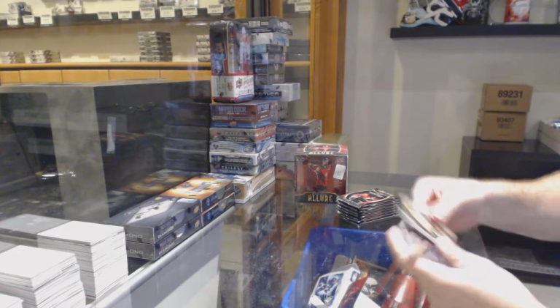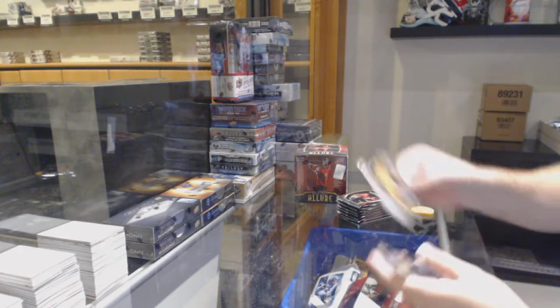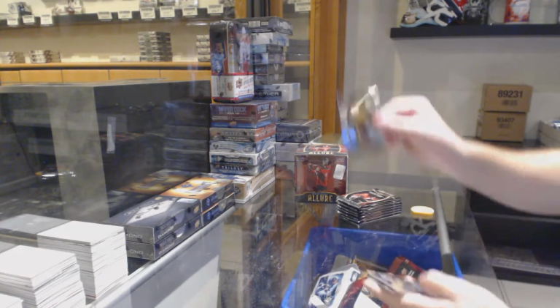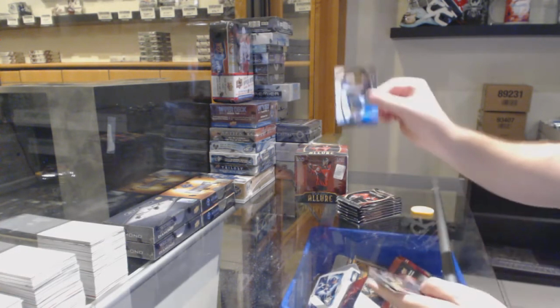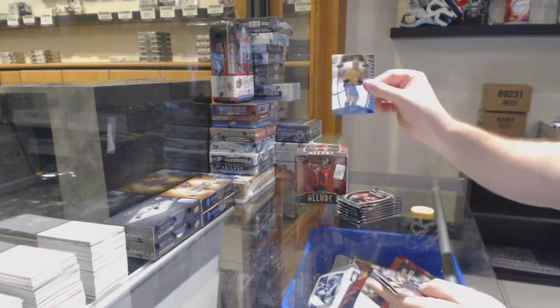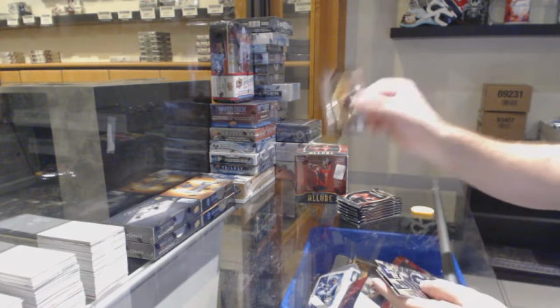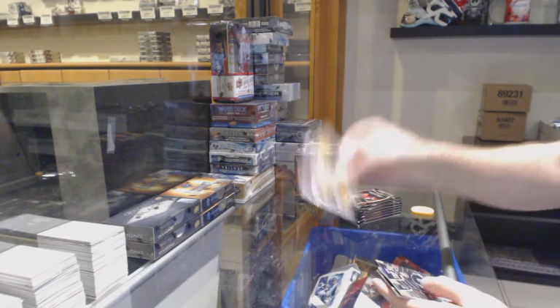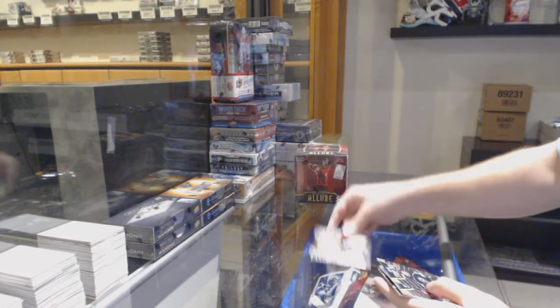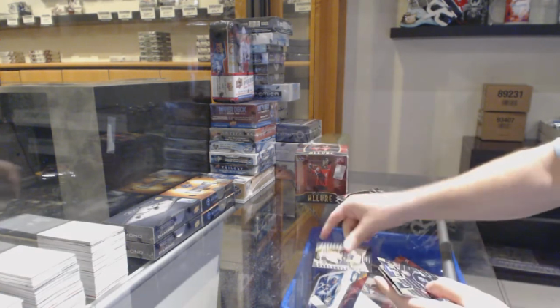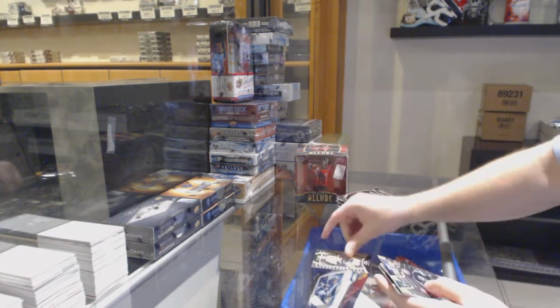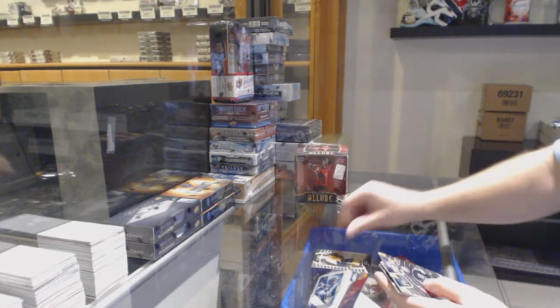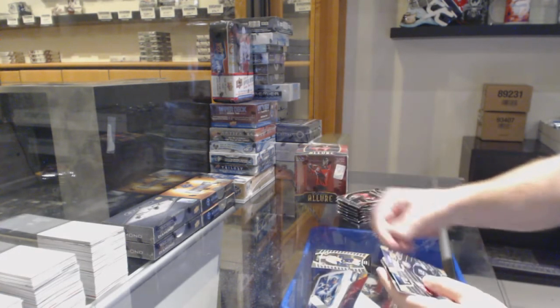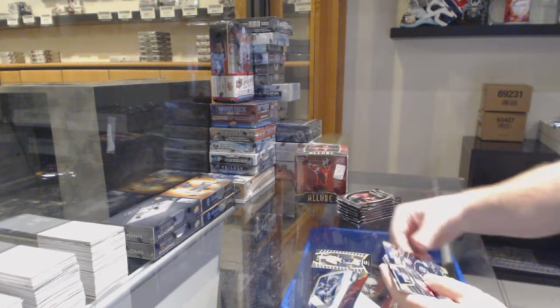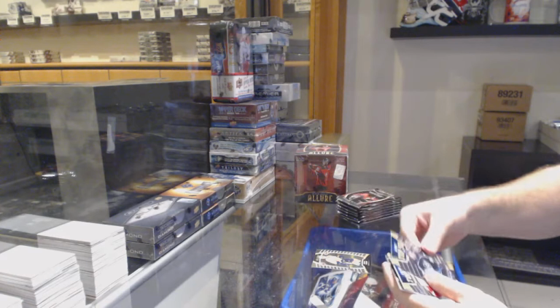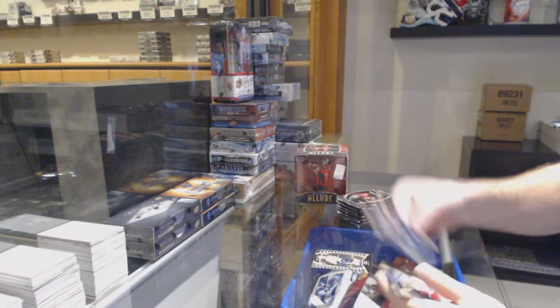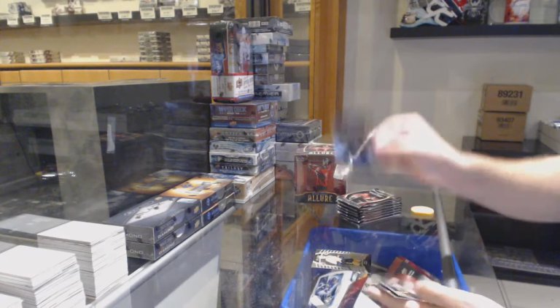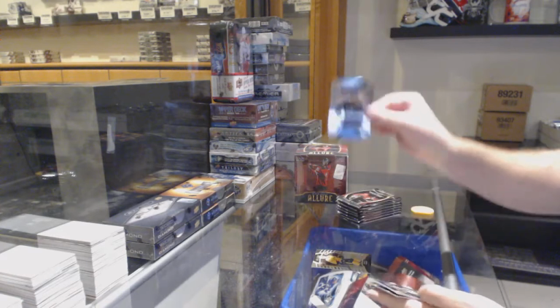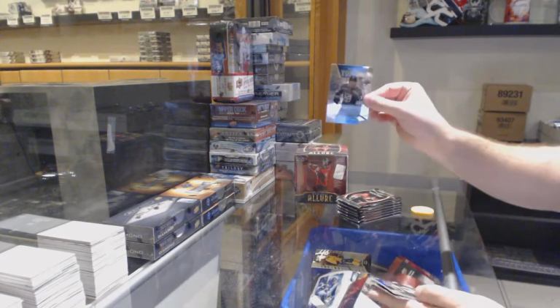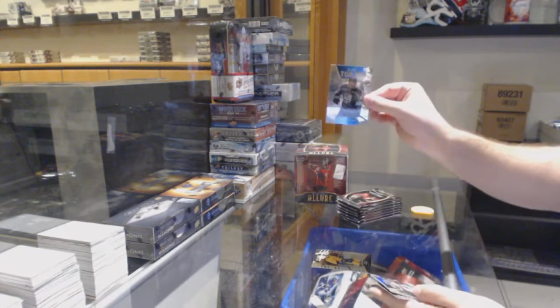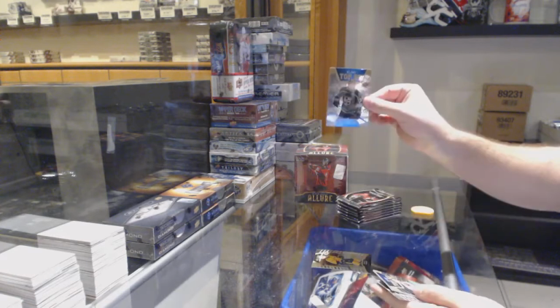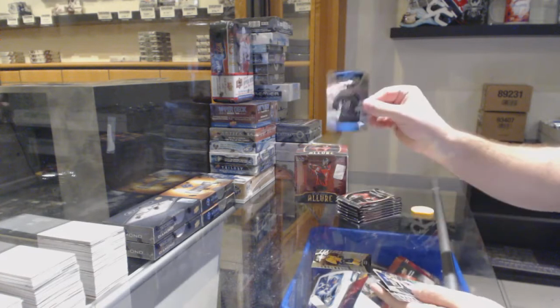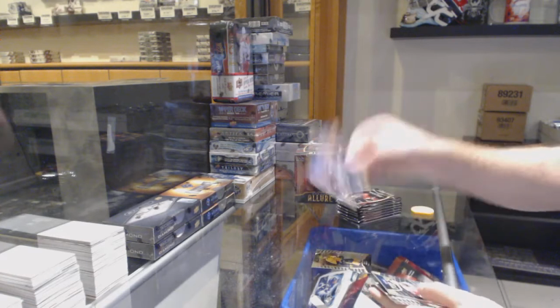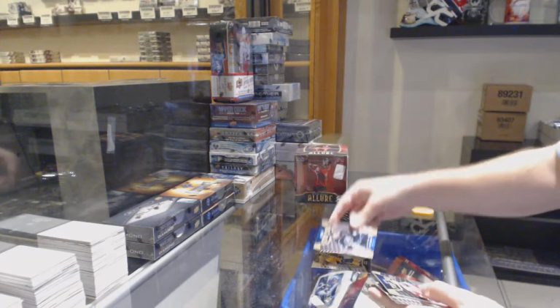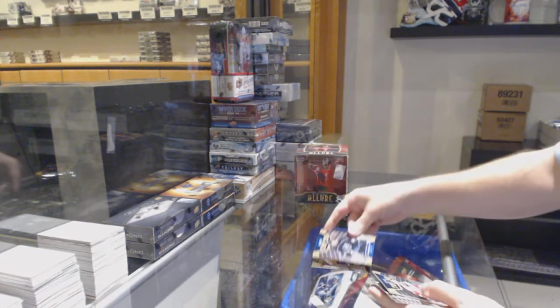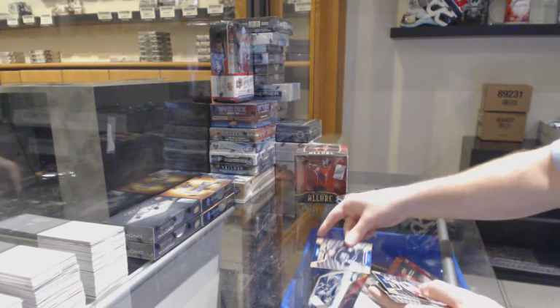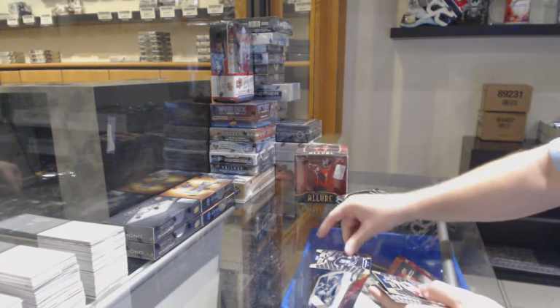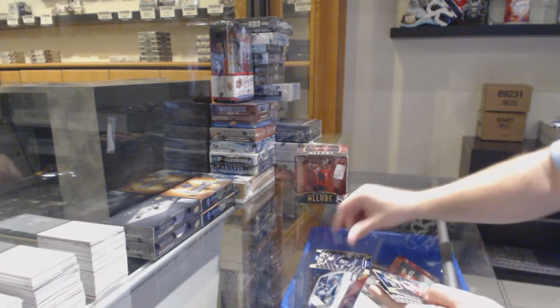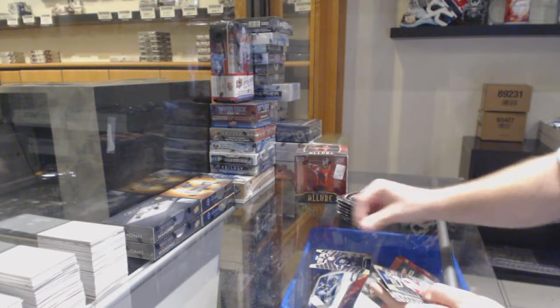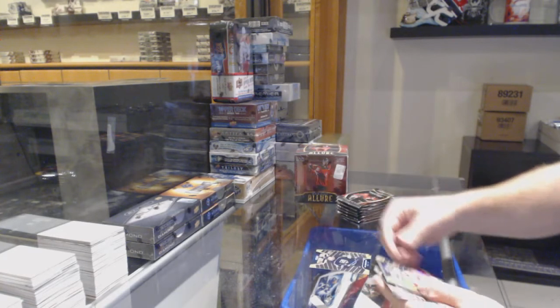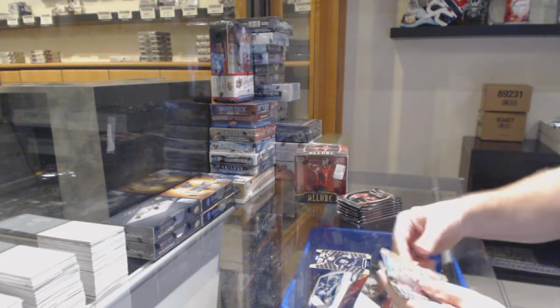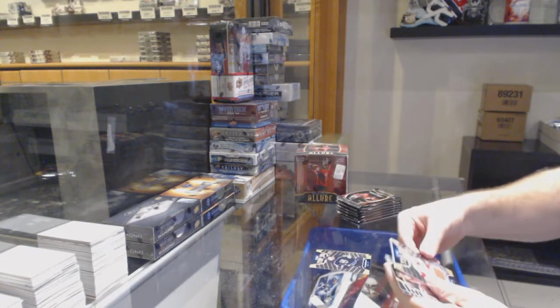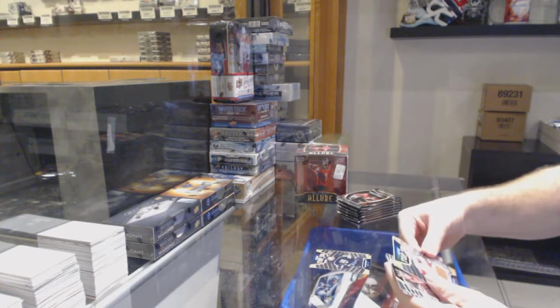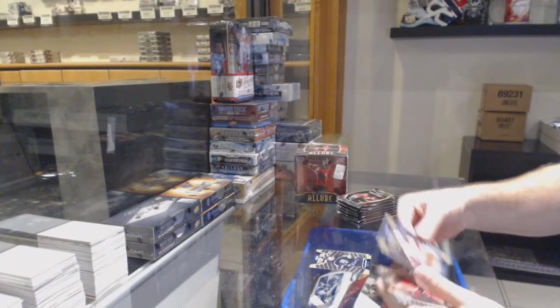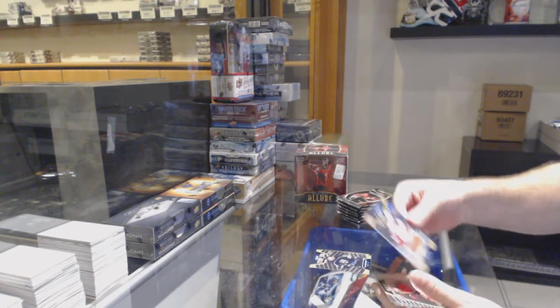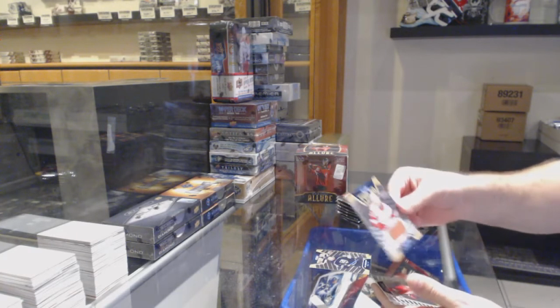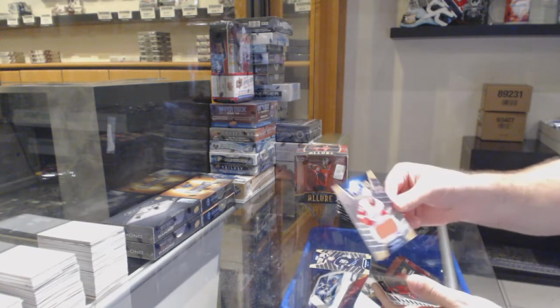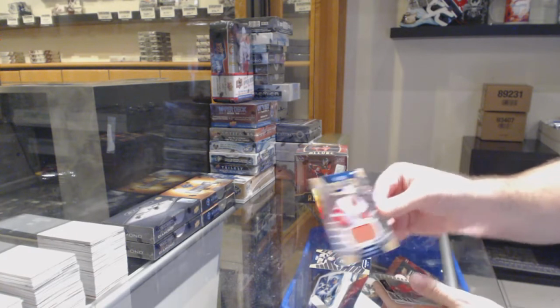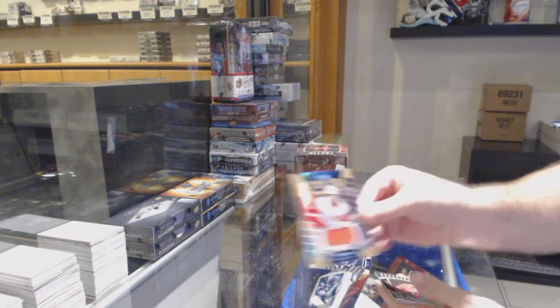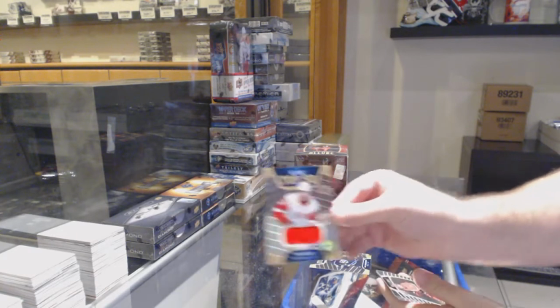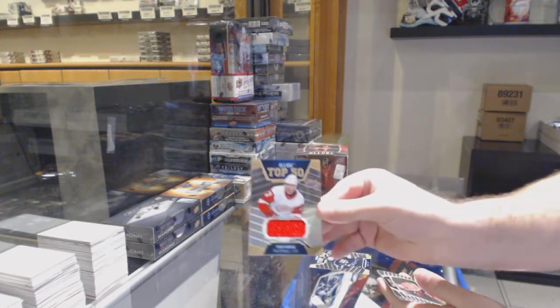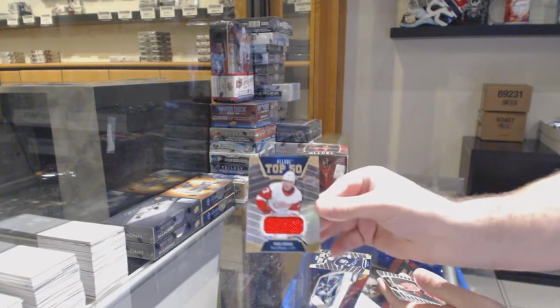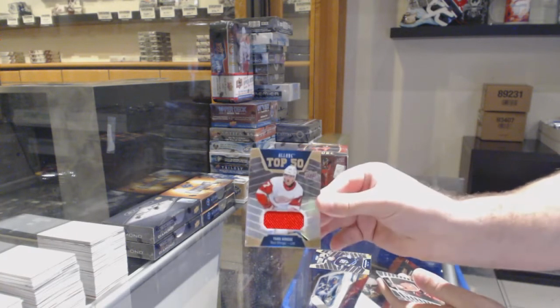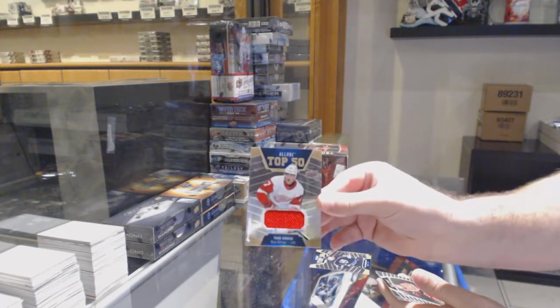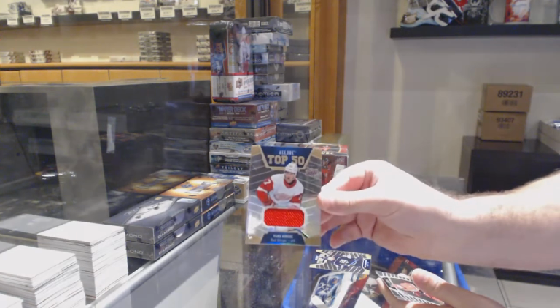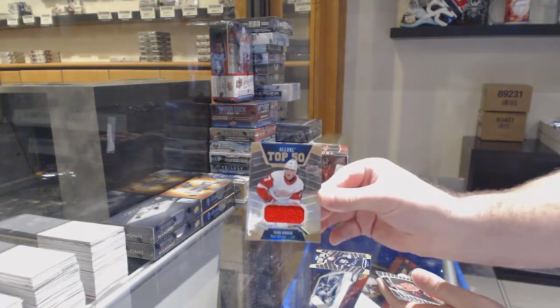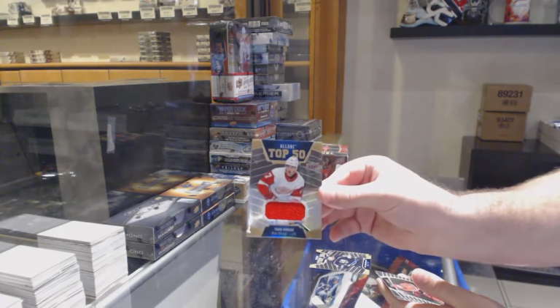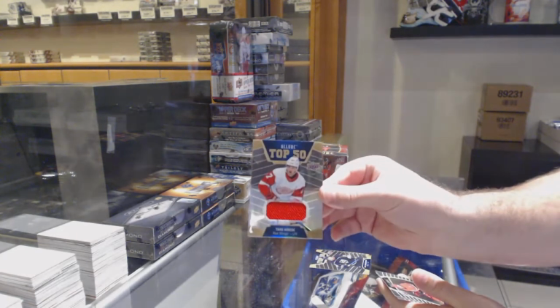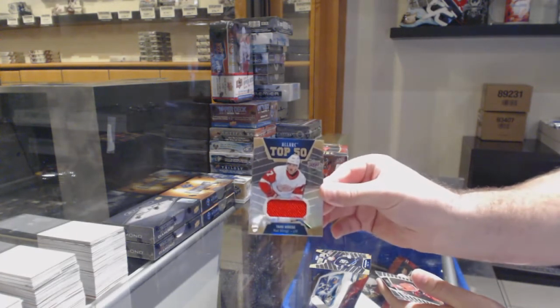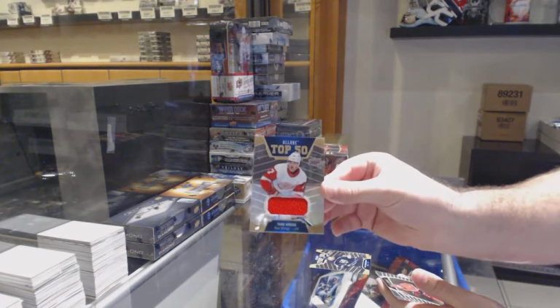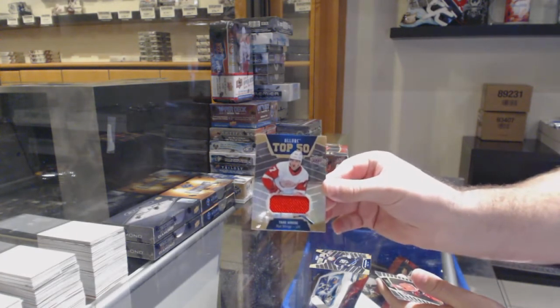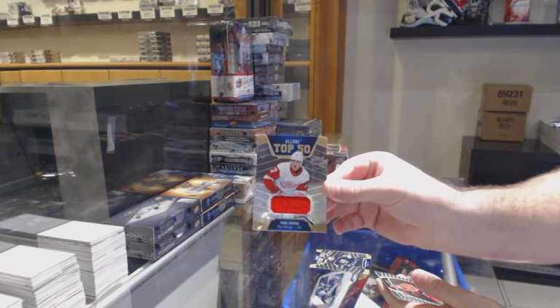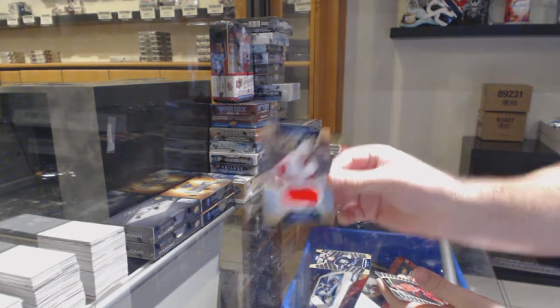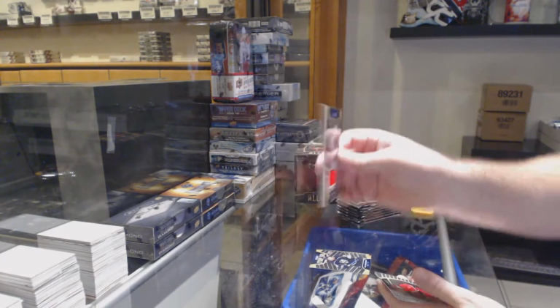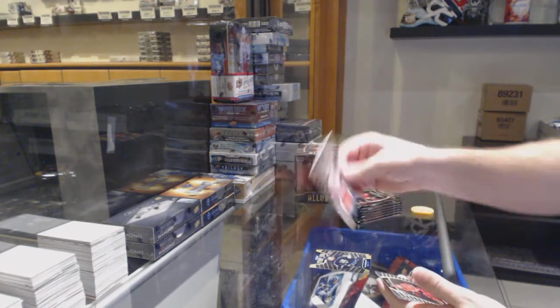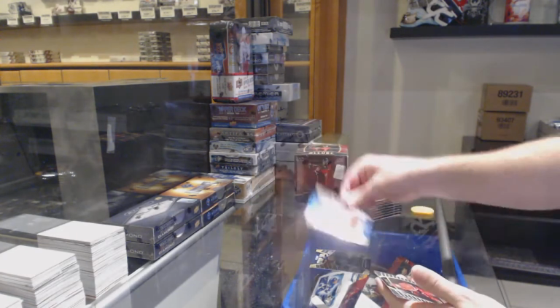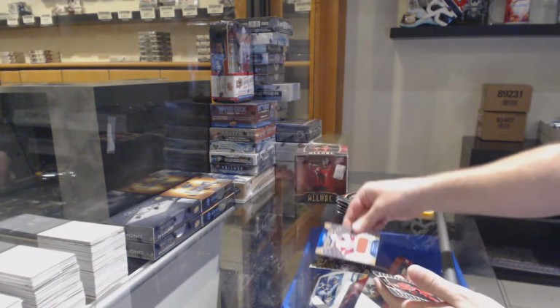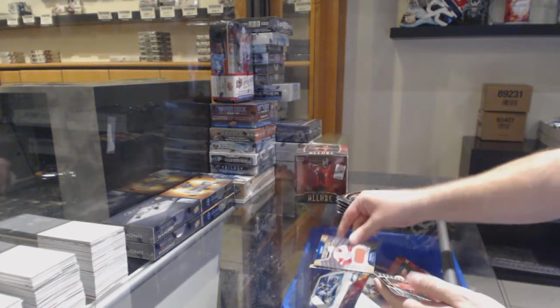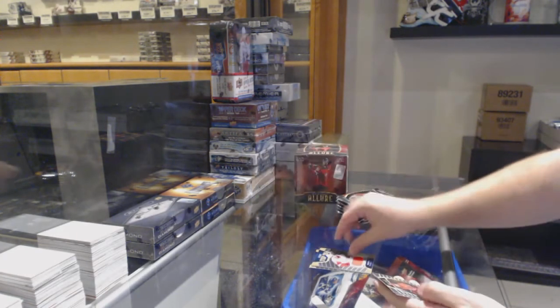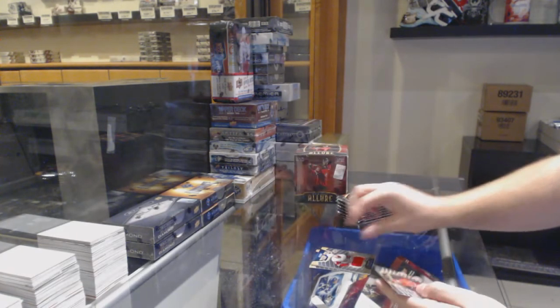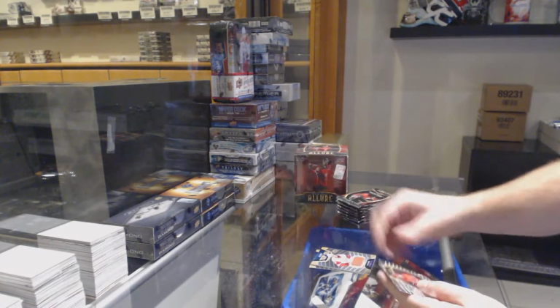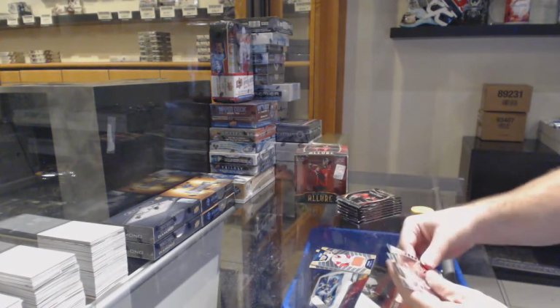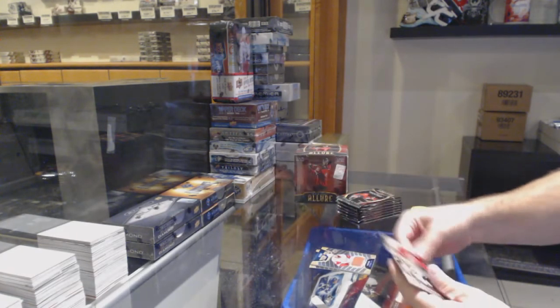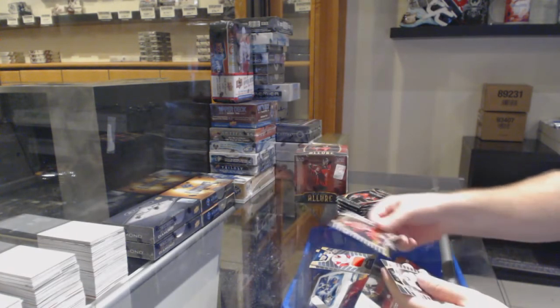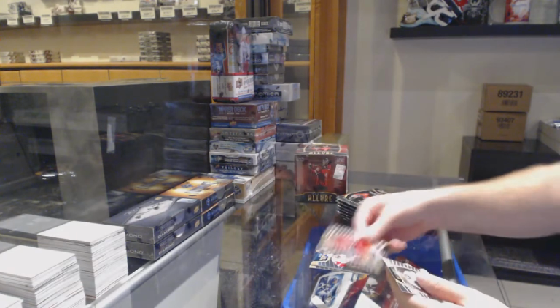We've got a Favreau rookie, top 50 of Grunstrom, and a top 50 rookie jersey of Tyro Horosi.